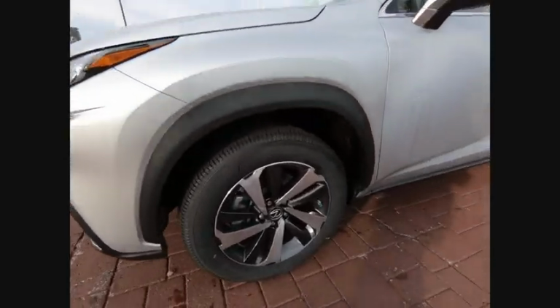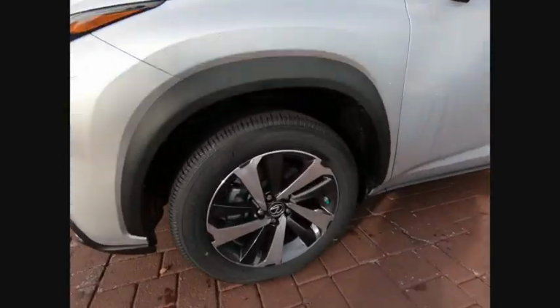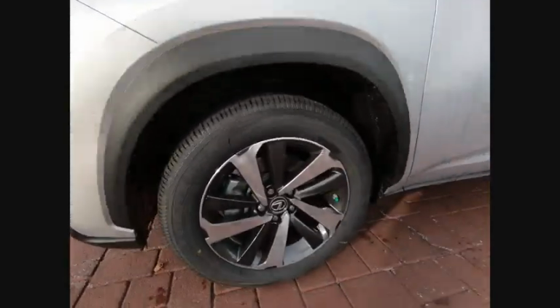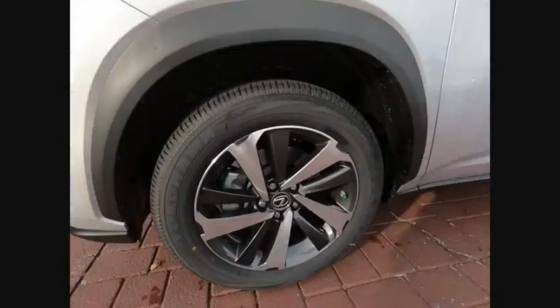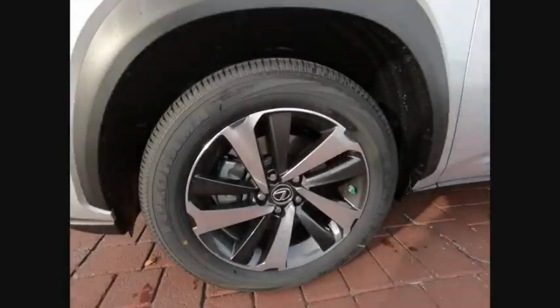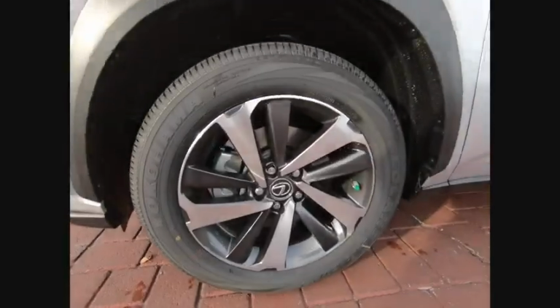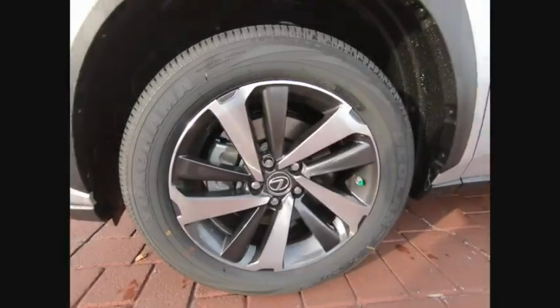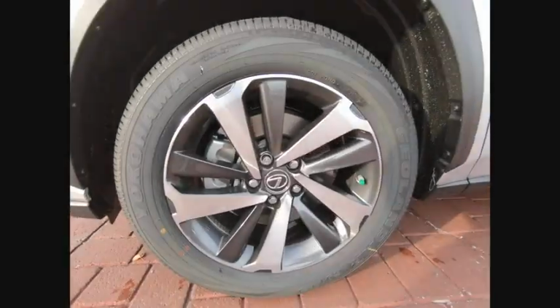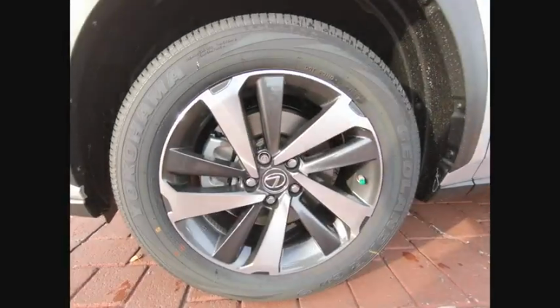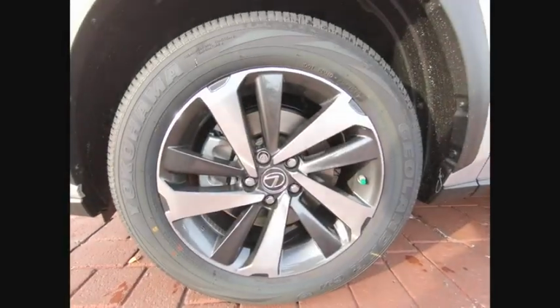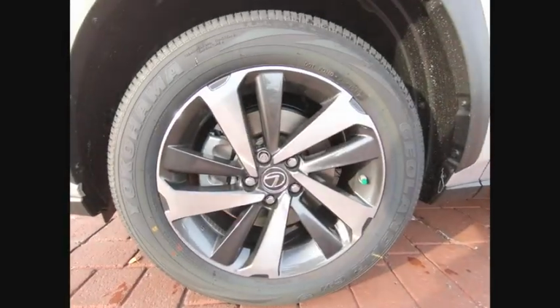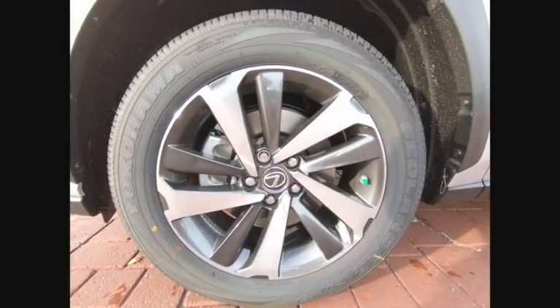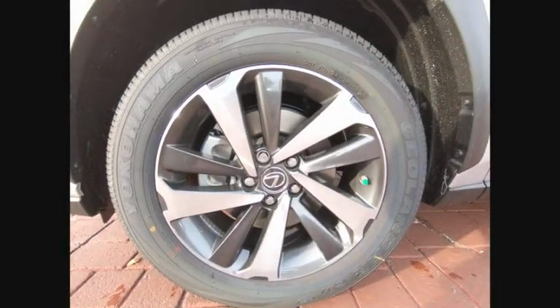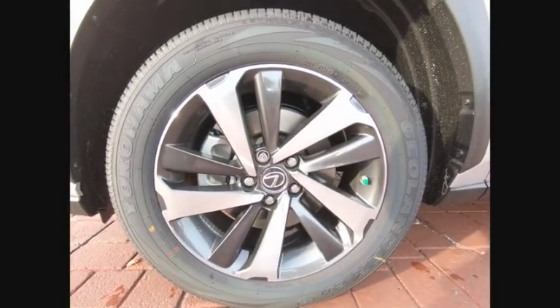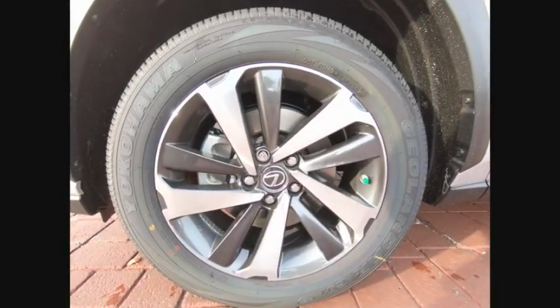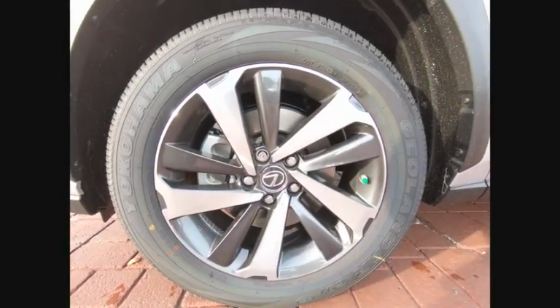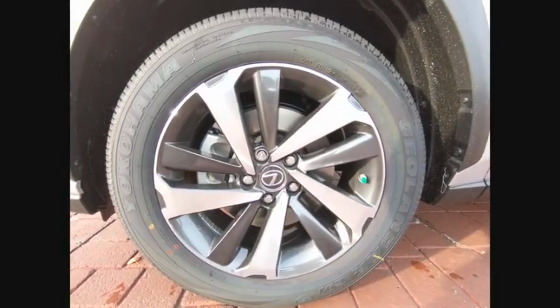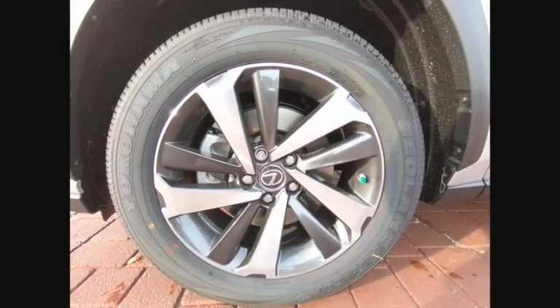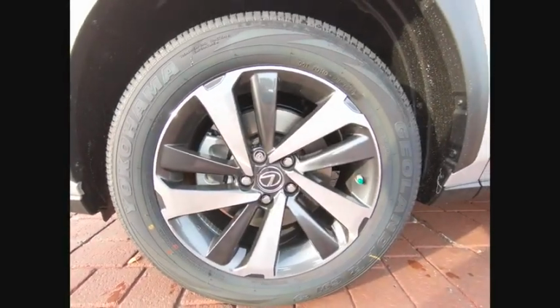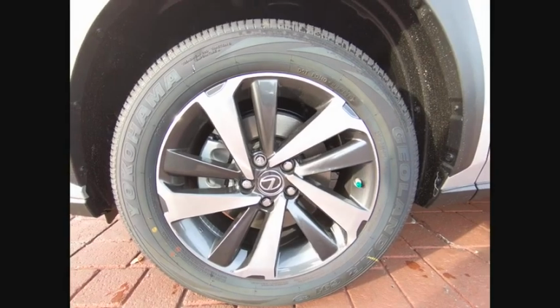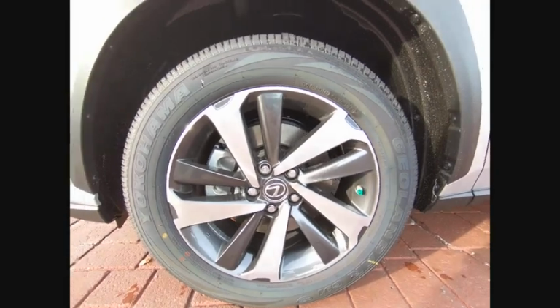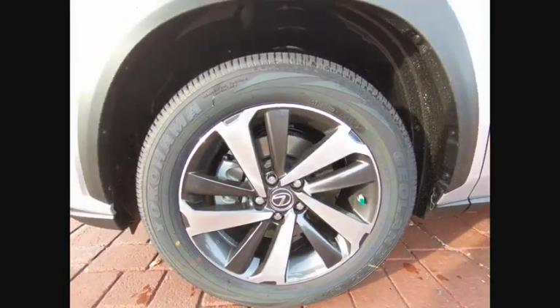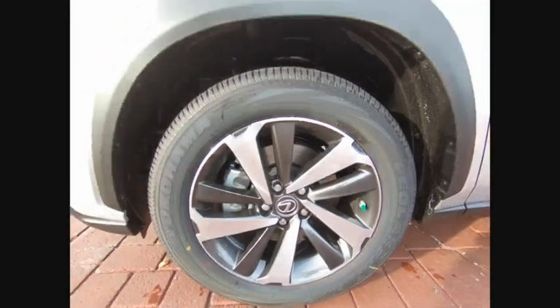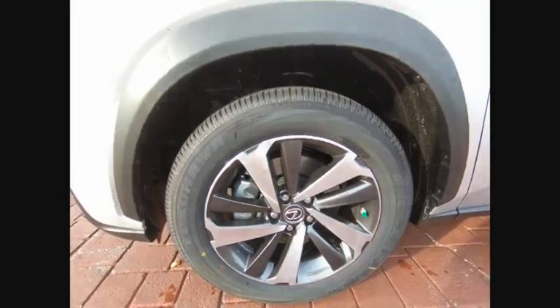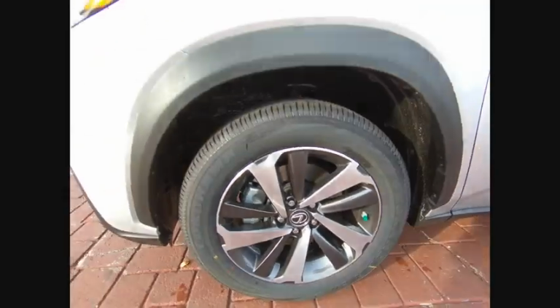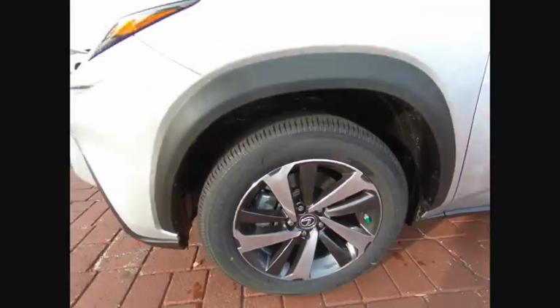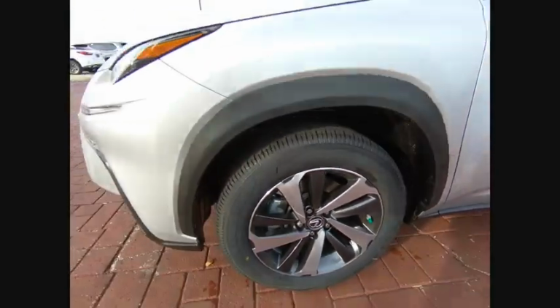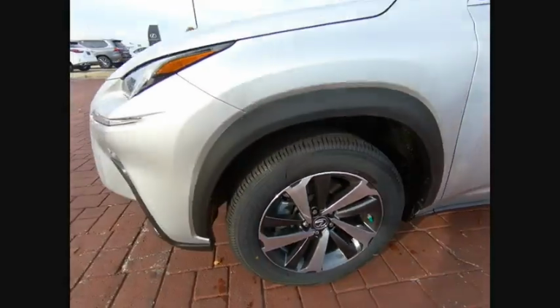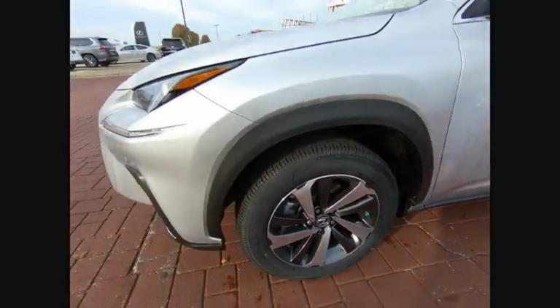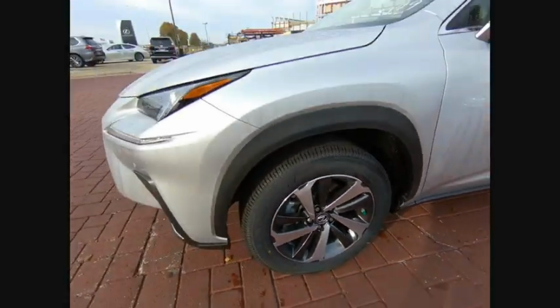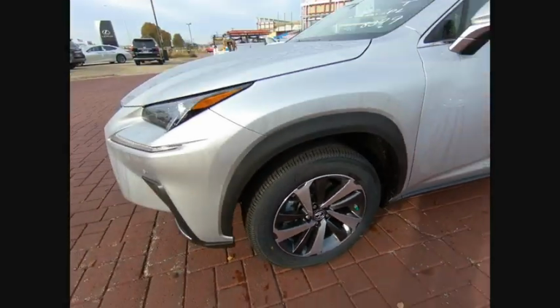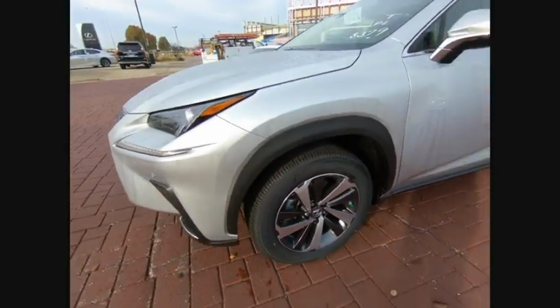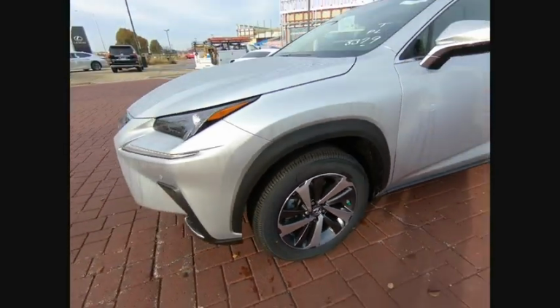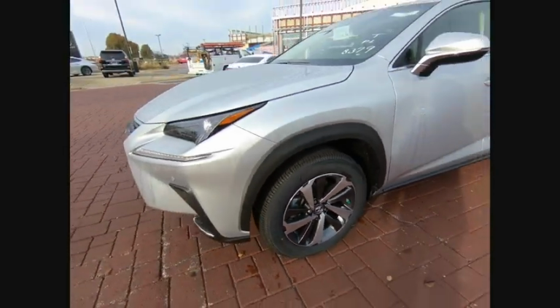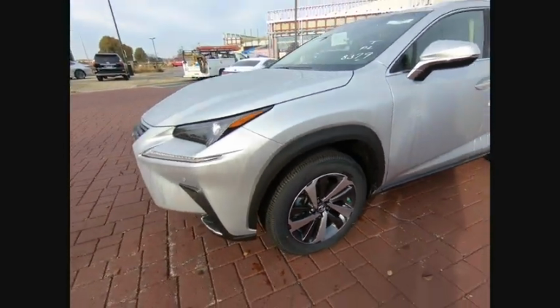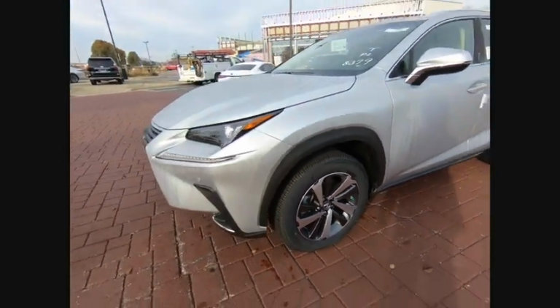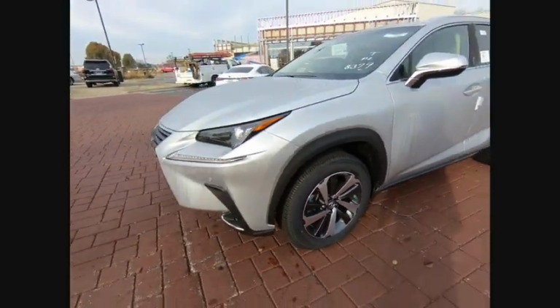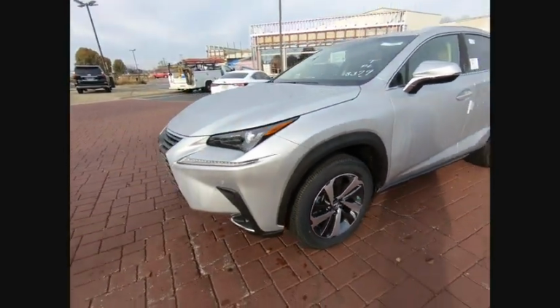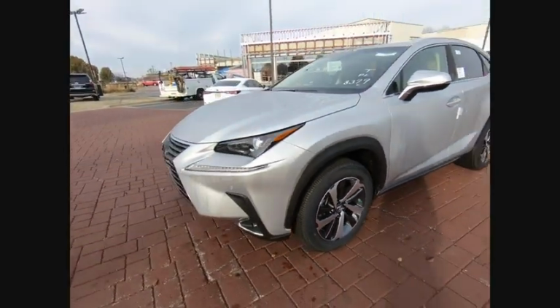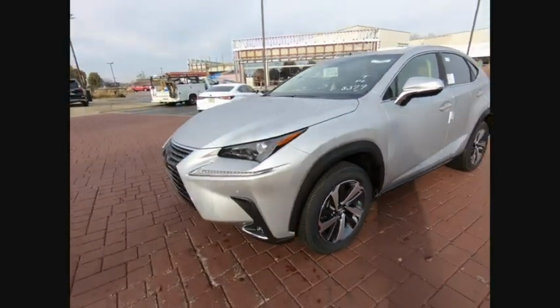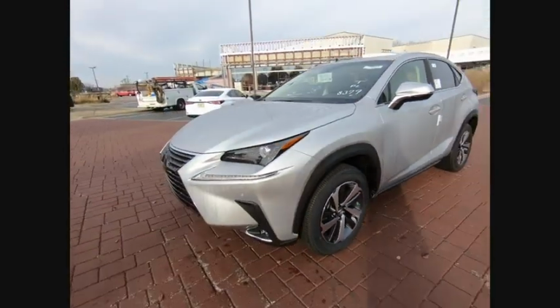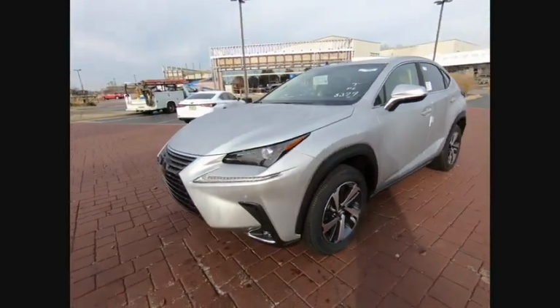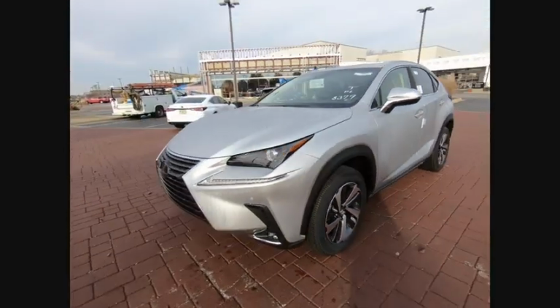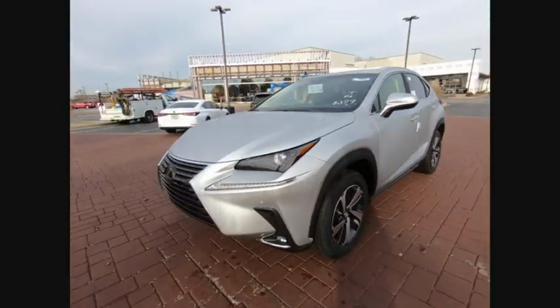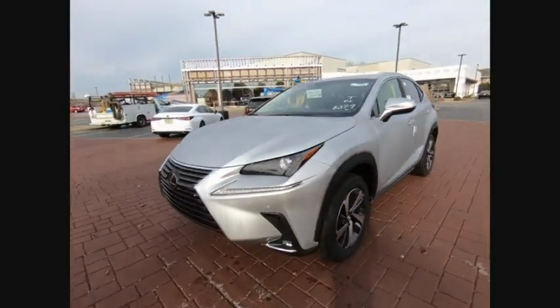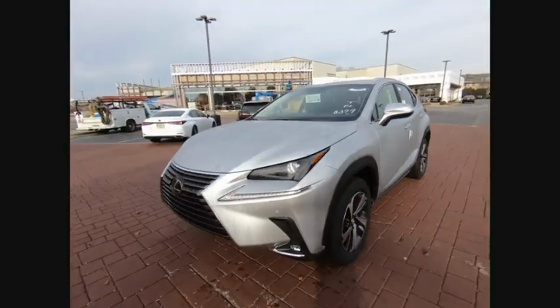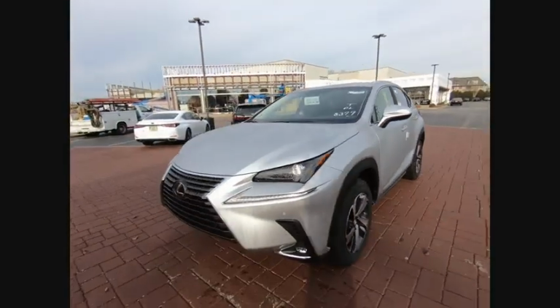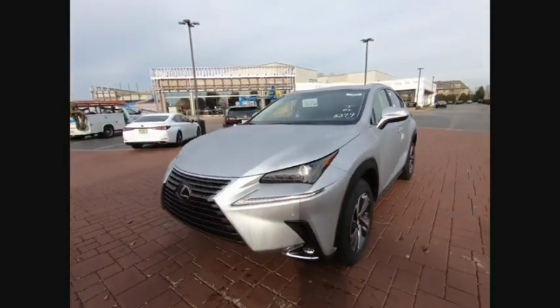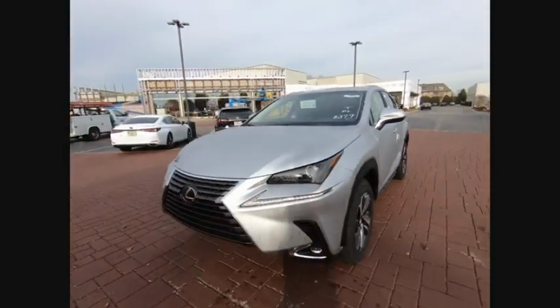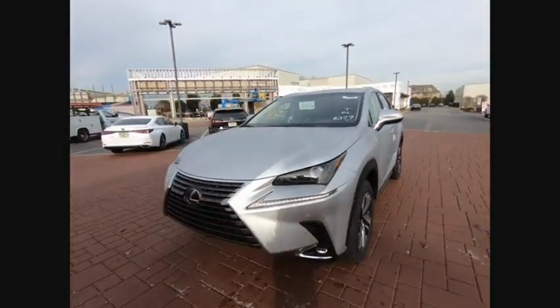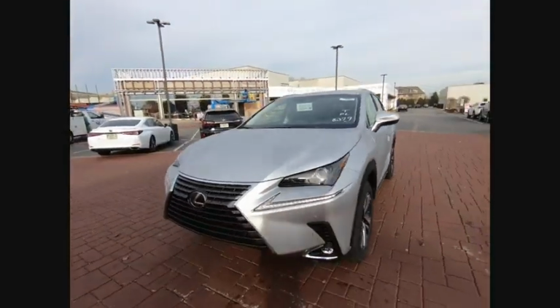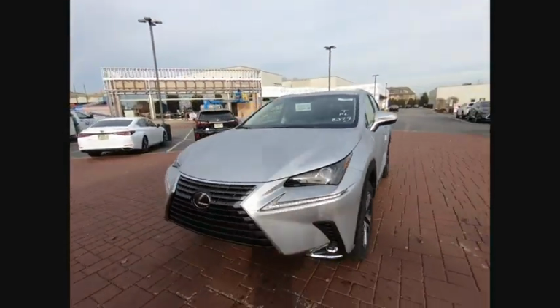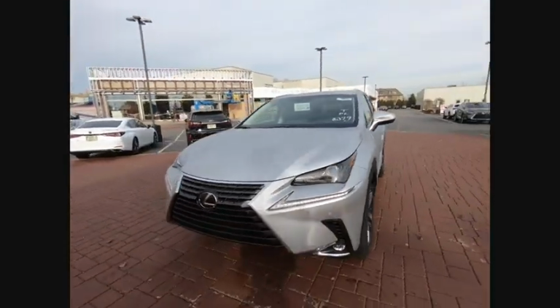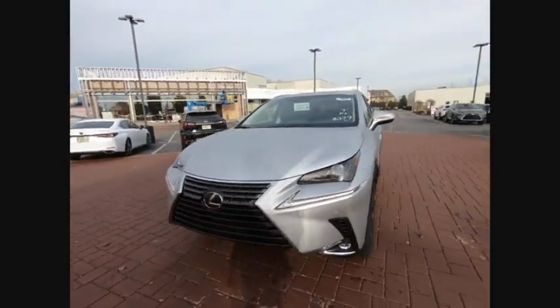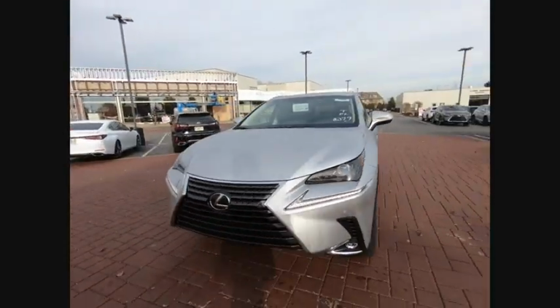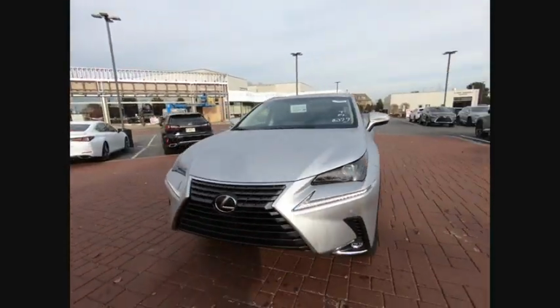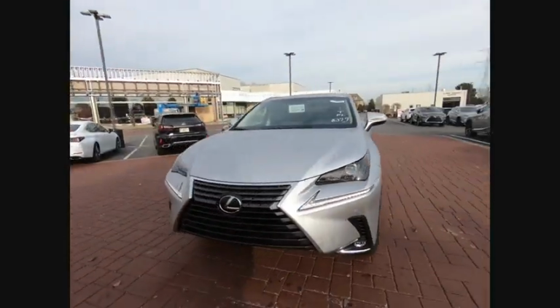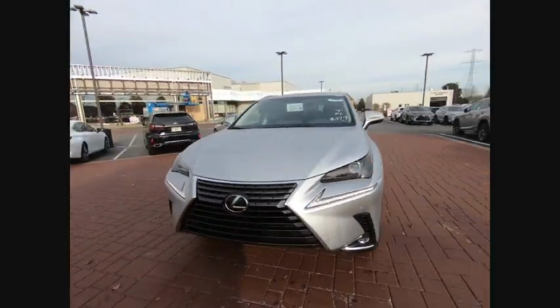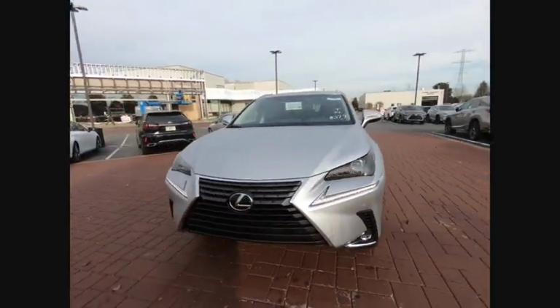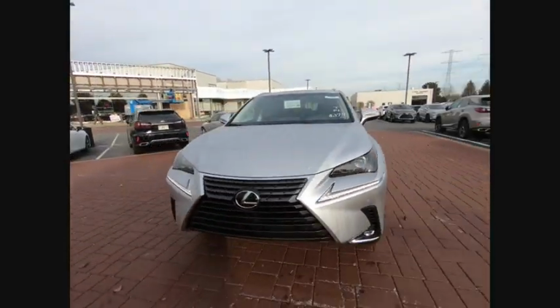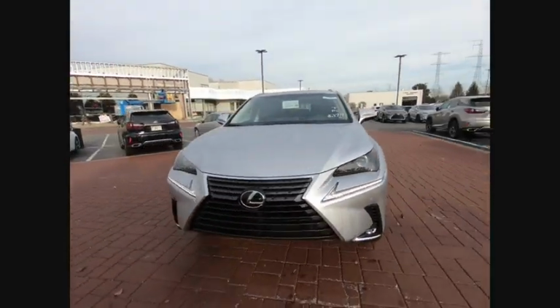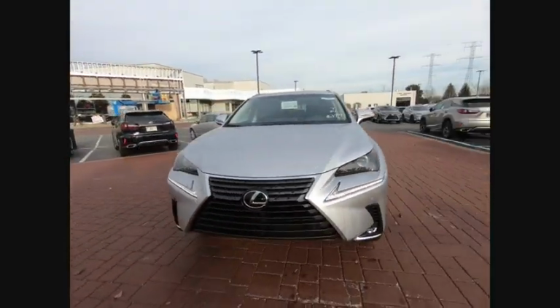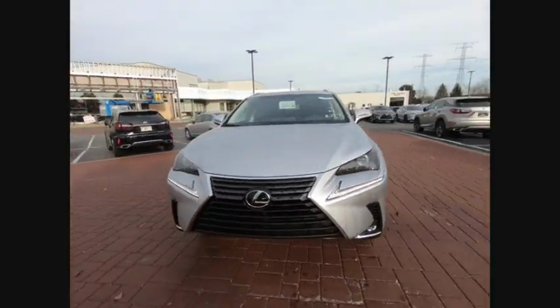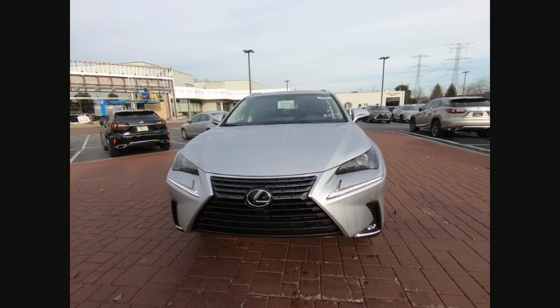Dual airbags, air conditioning, alloy wheels, power steering, home link garage door opener, four-wheel disc brakes.